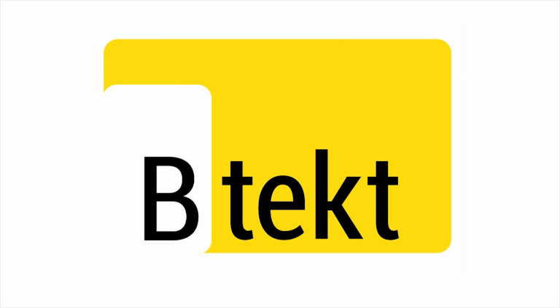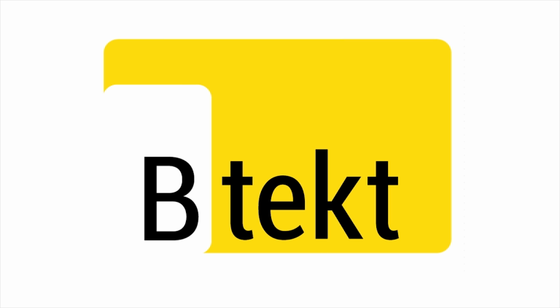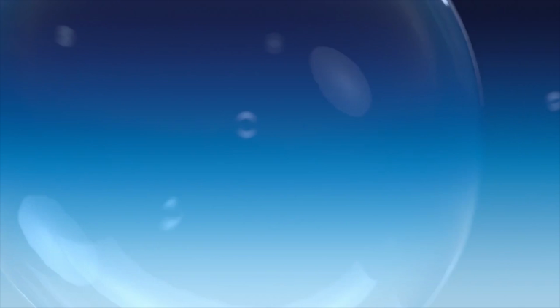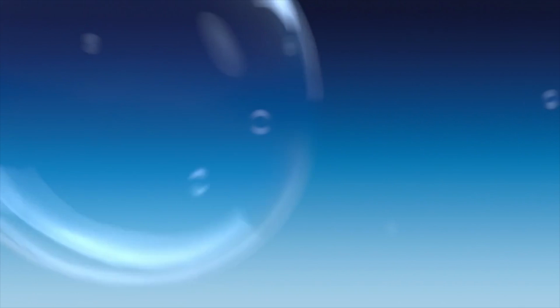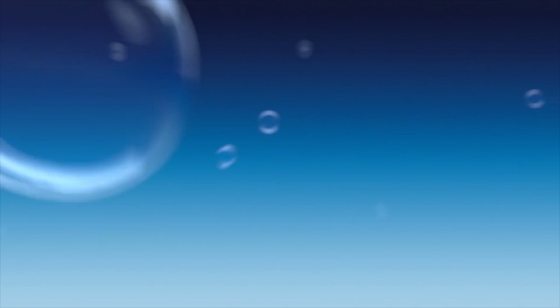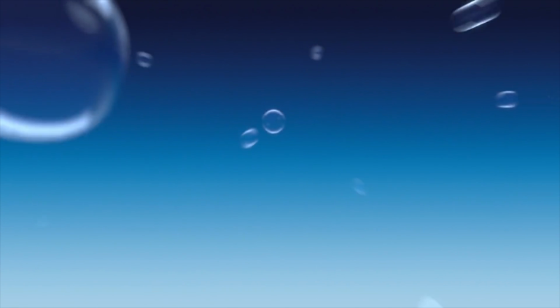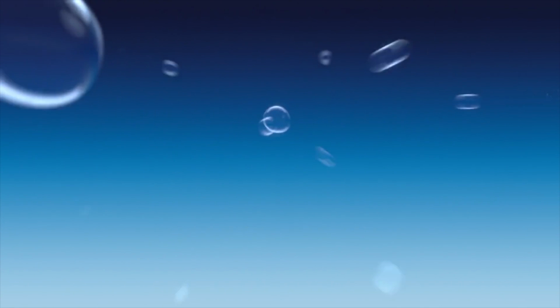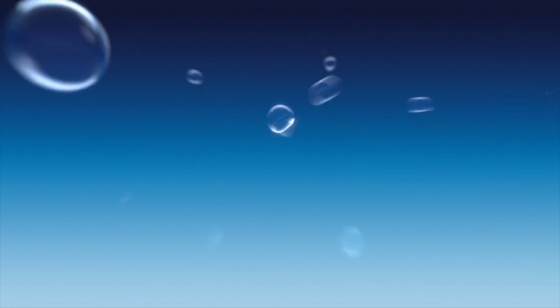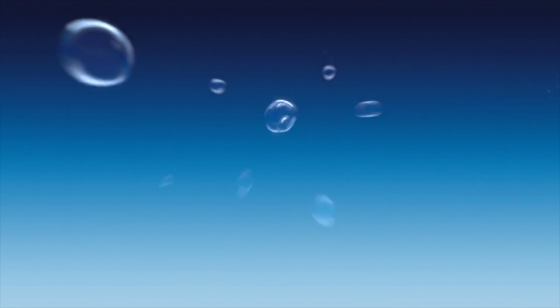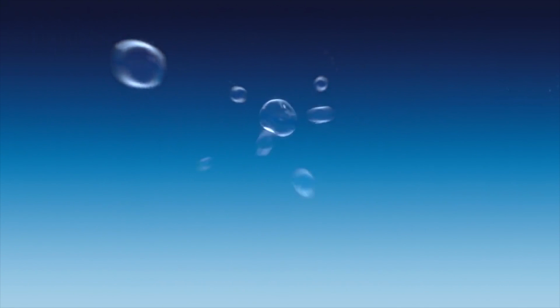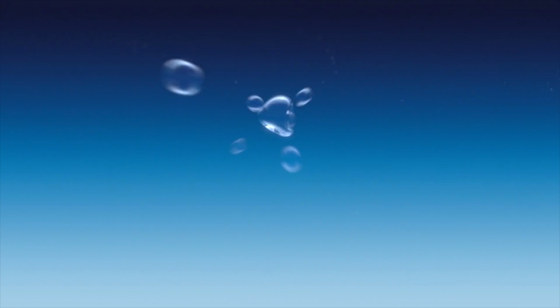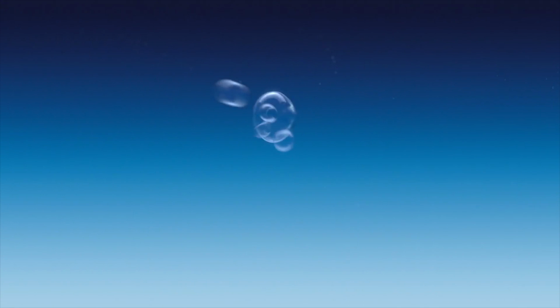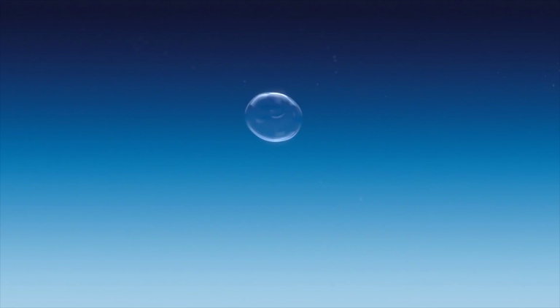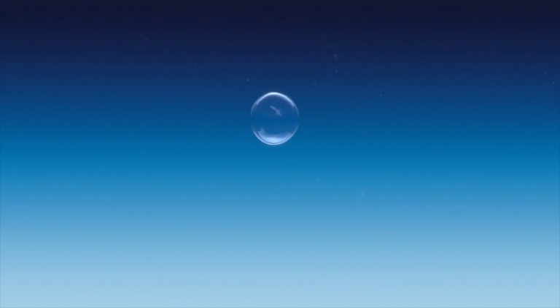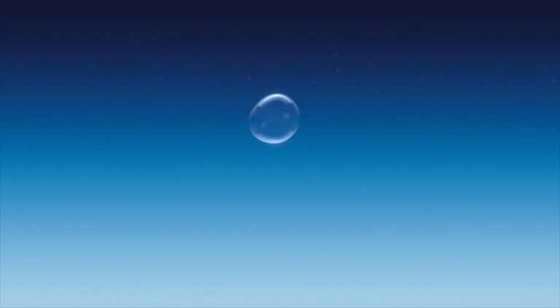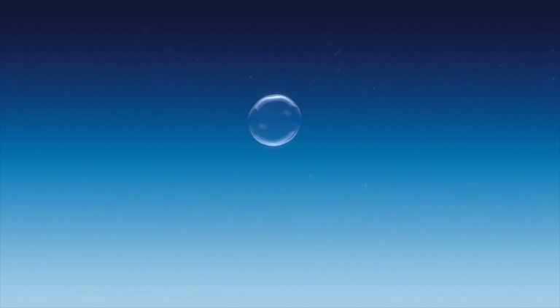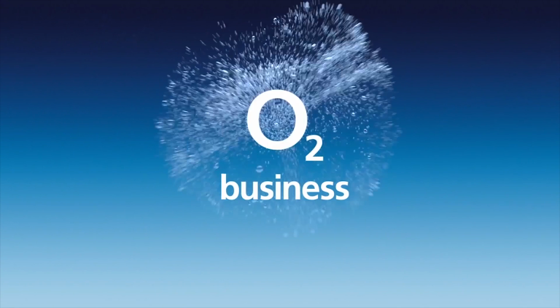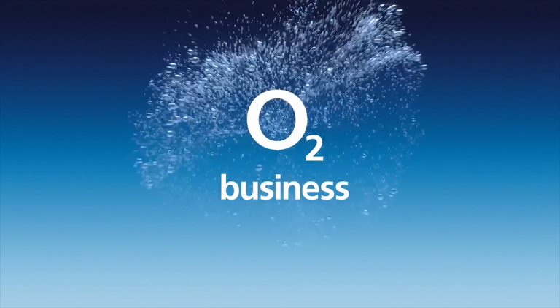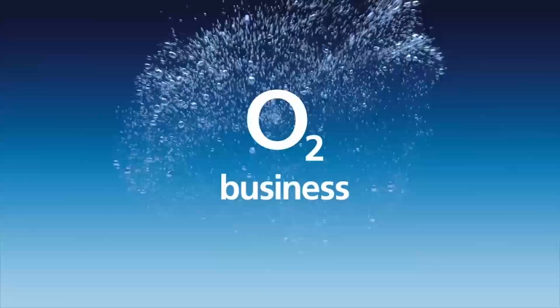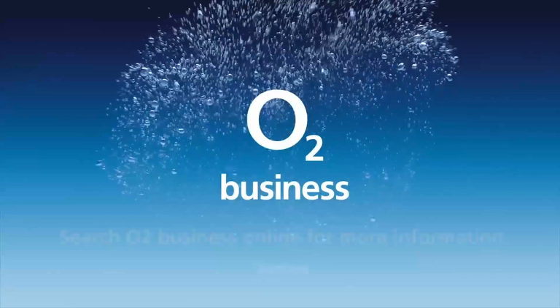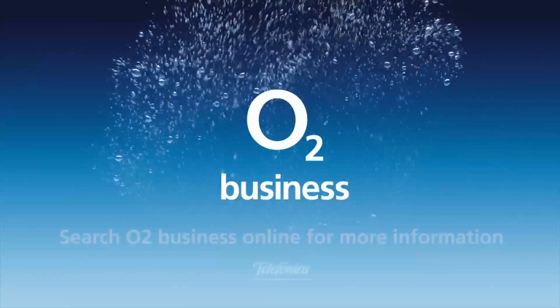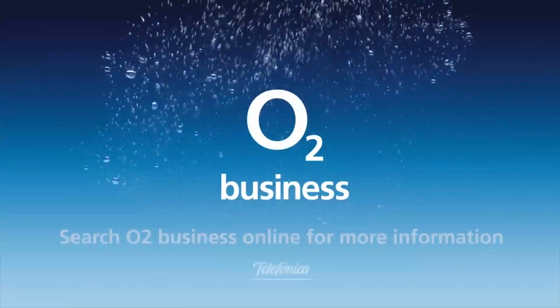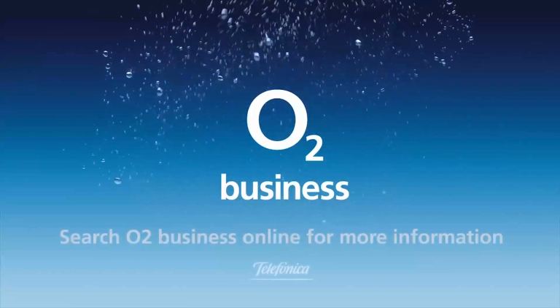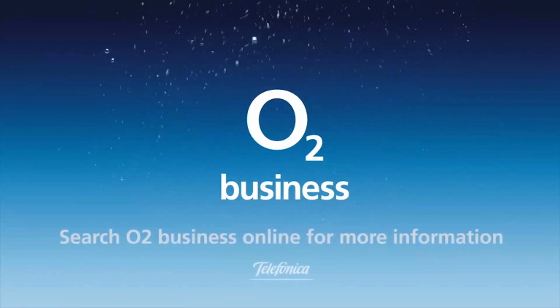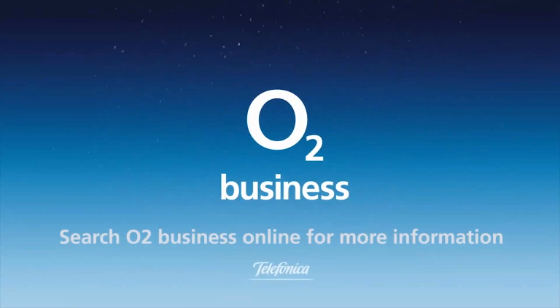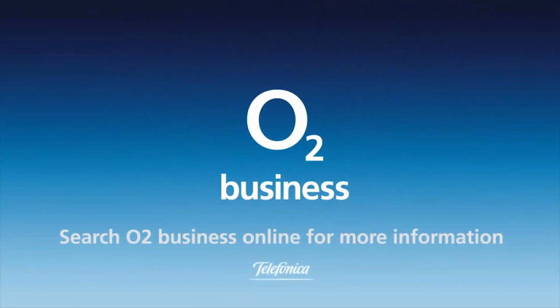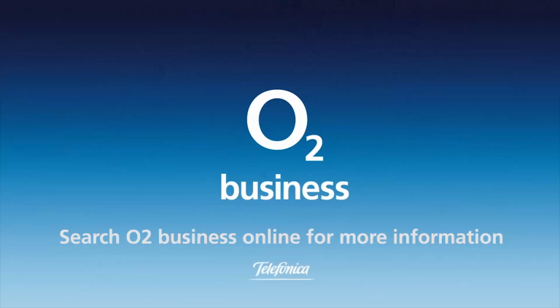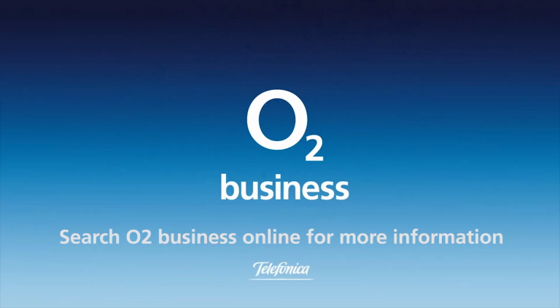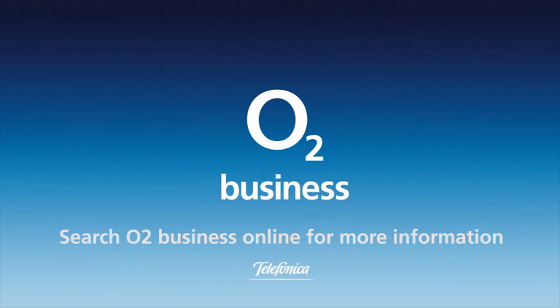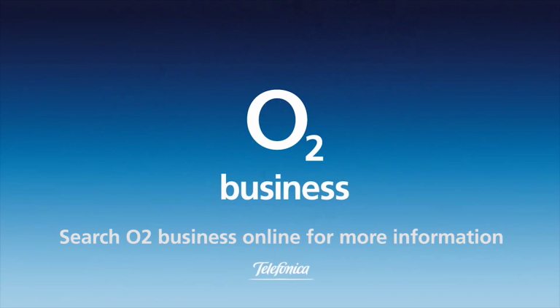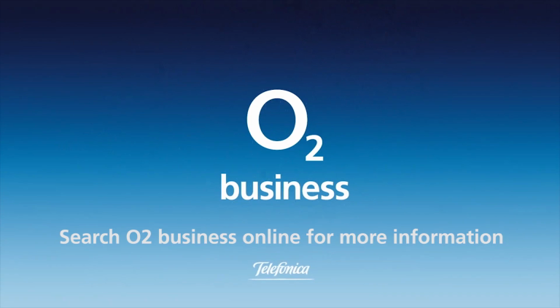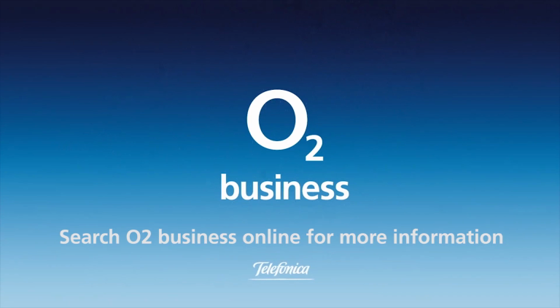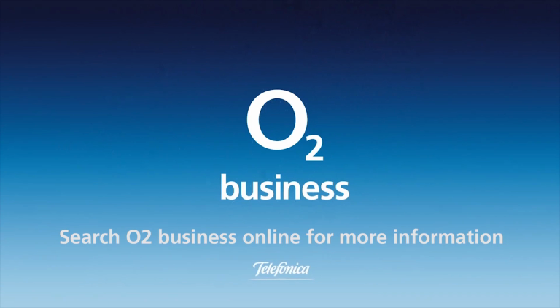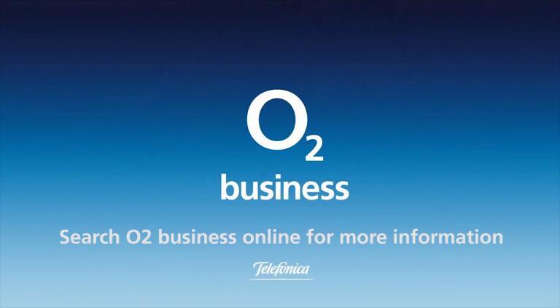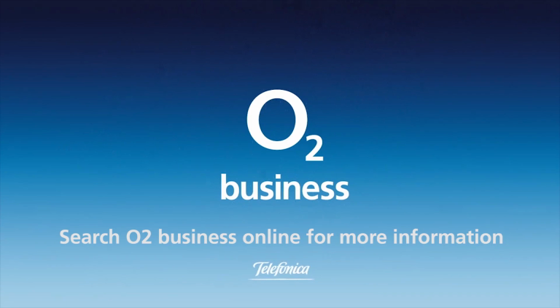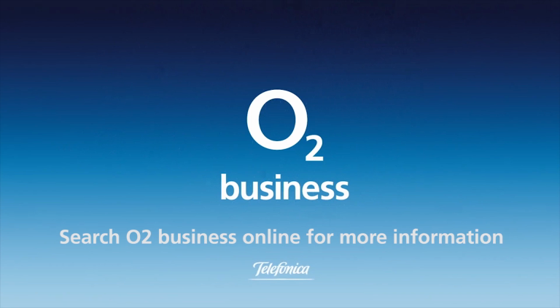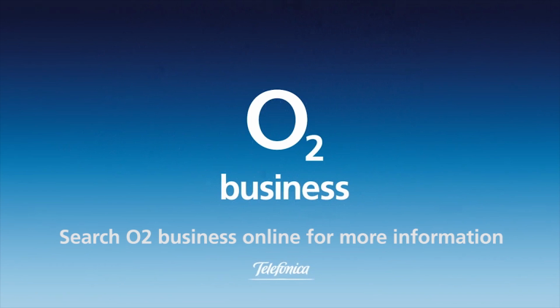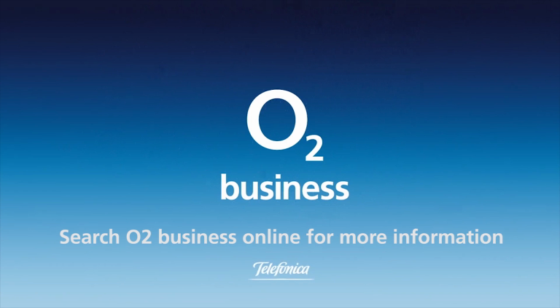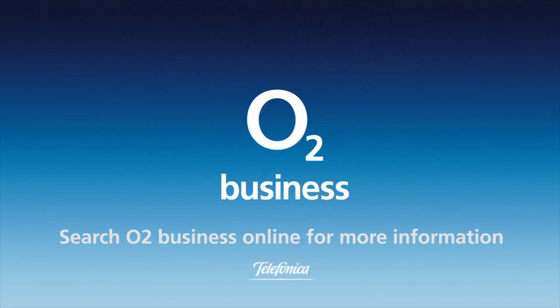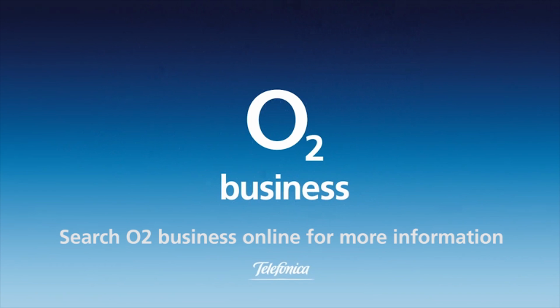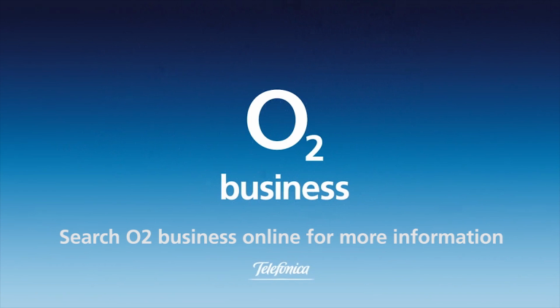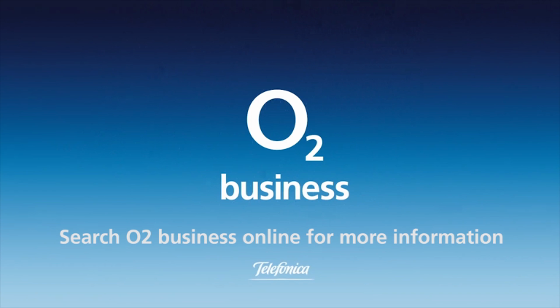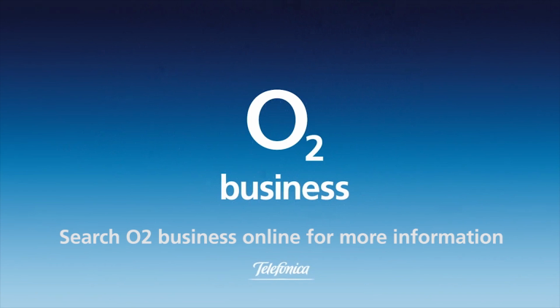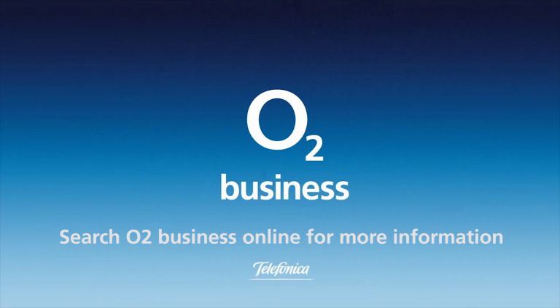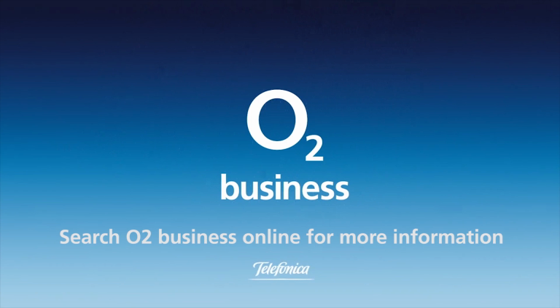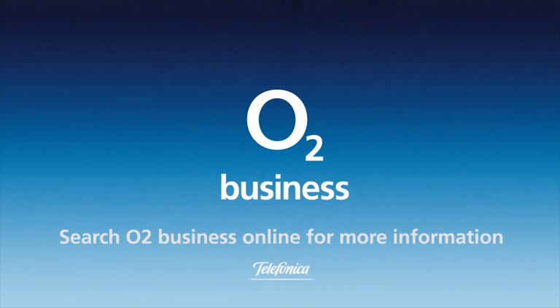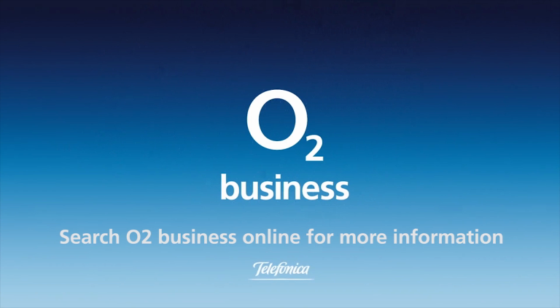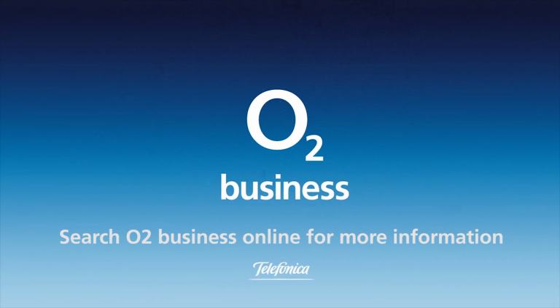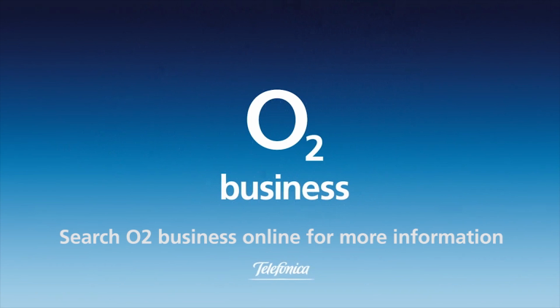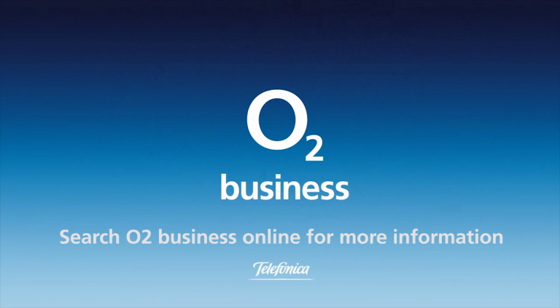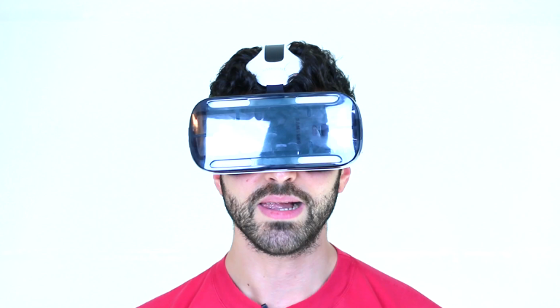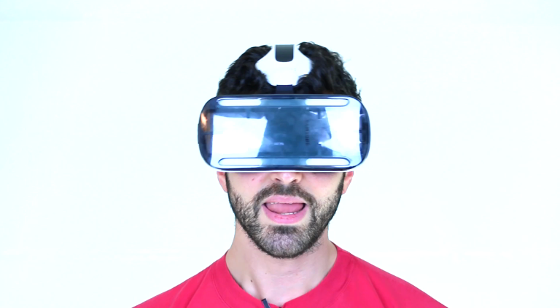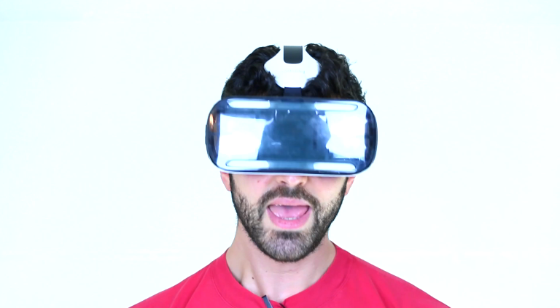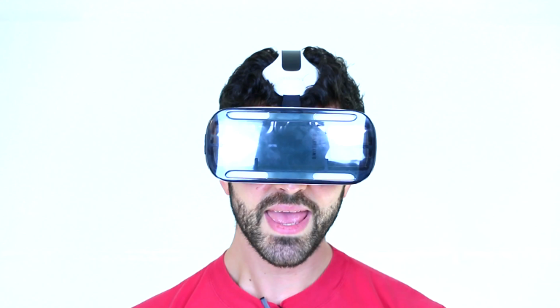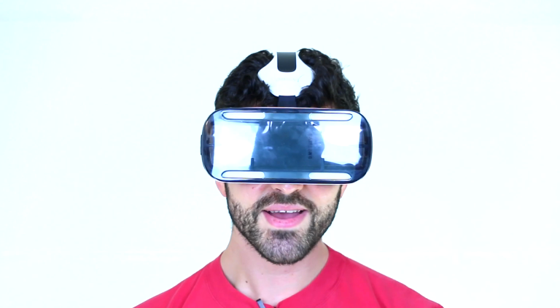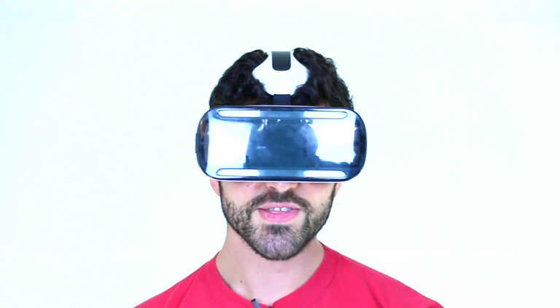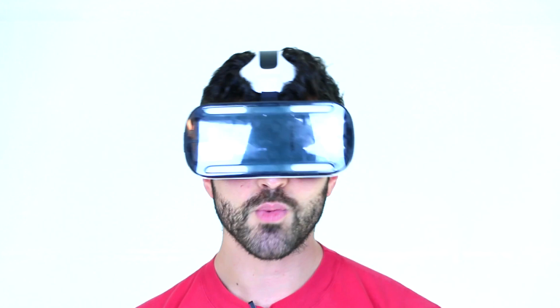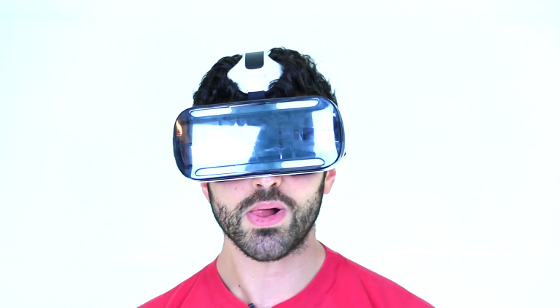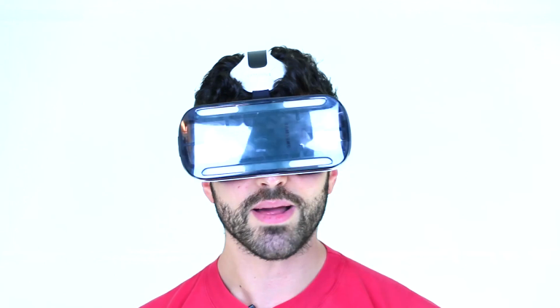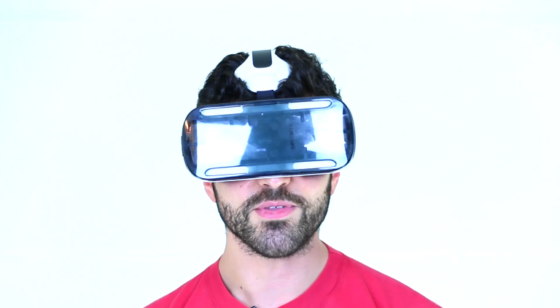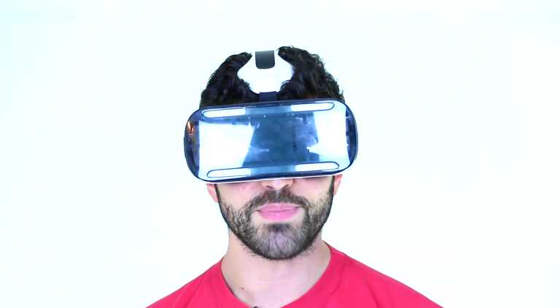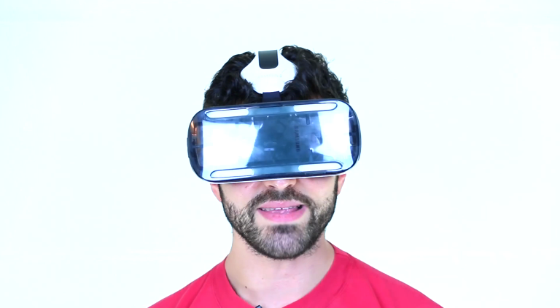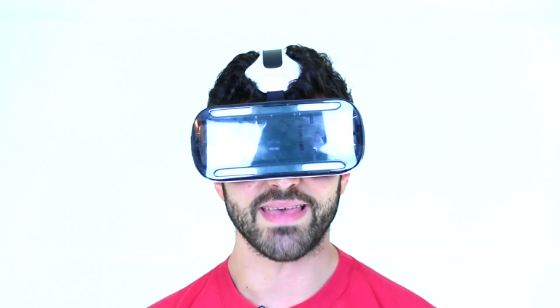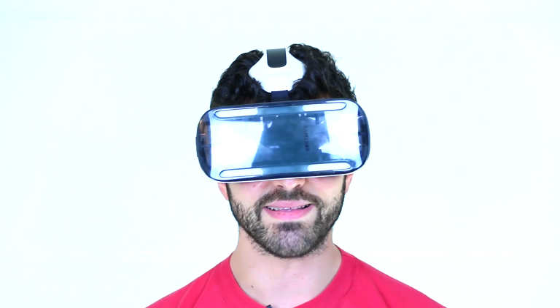Get free tech advice for your business from O2Gurus. Search O2Business for more. Hey guys, welcome to BTEC.